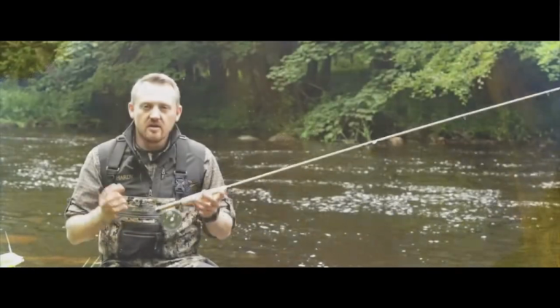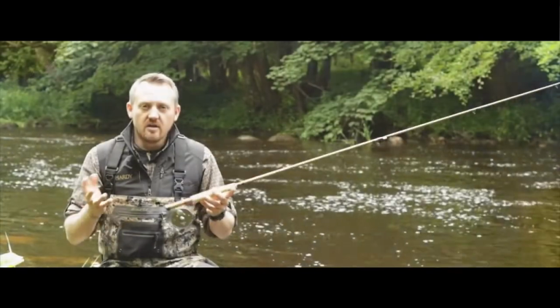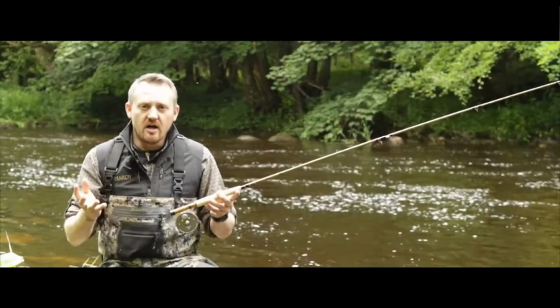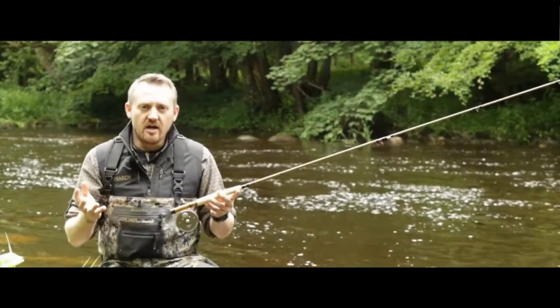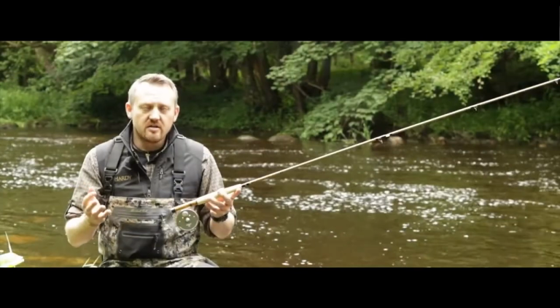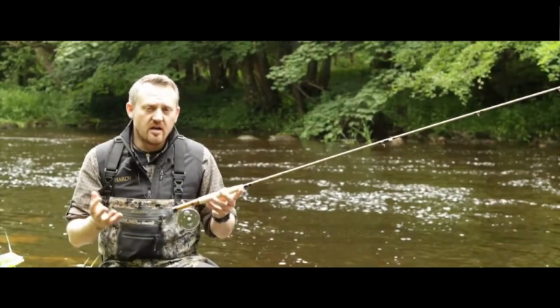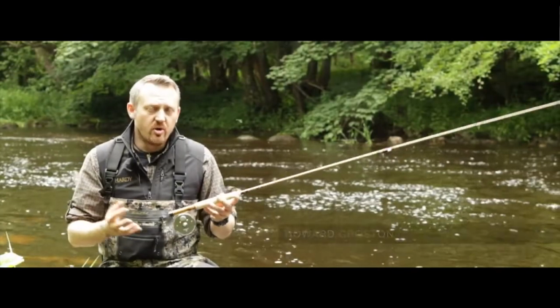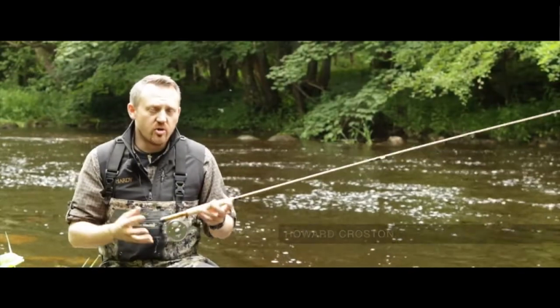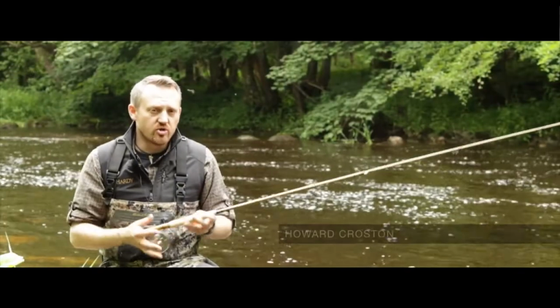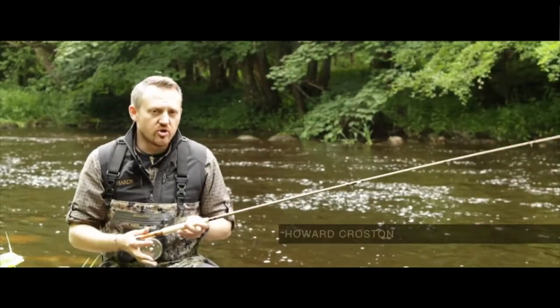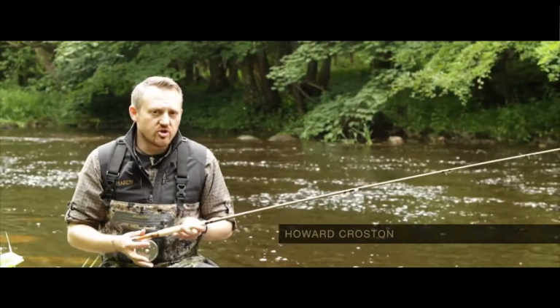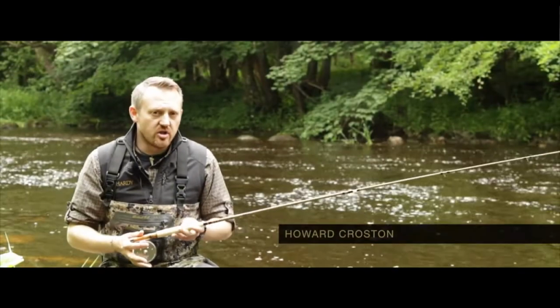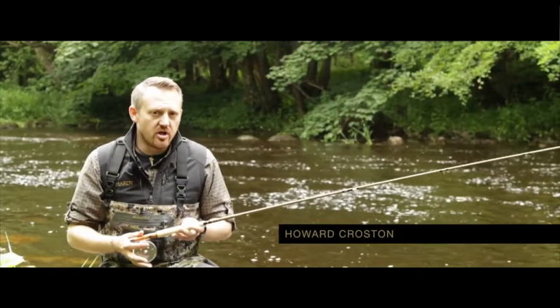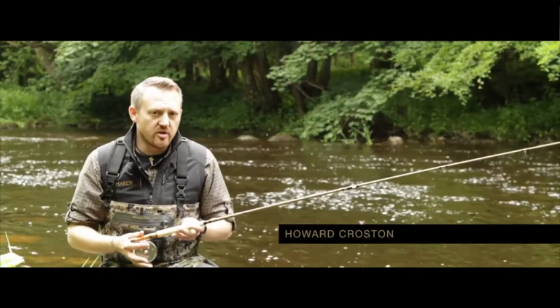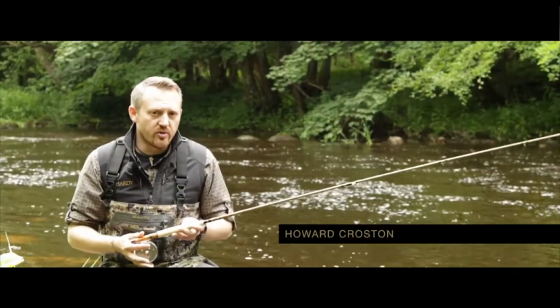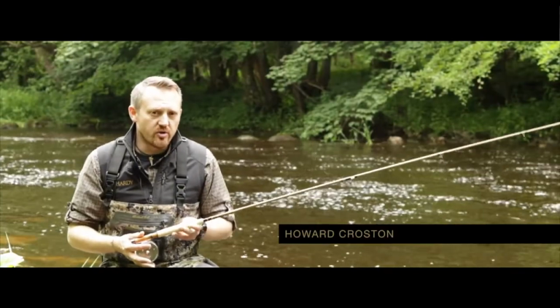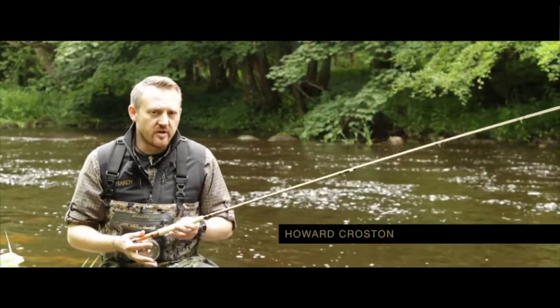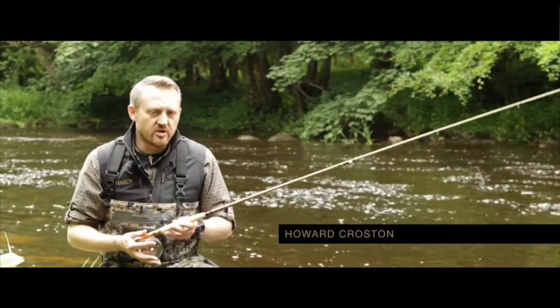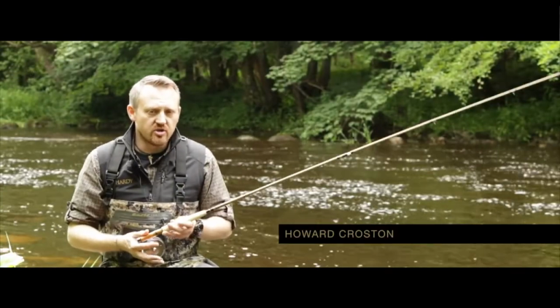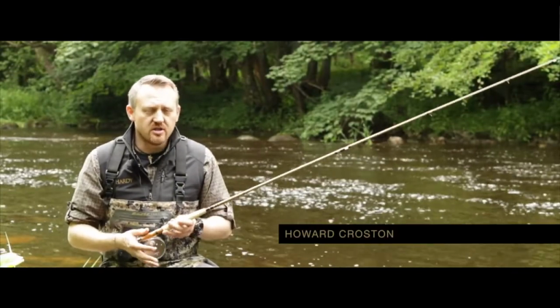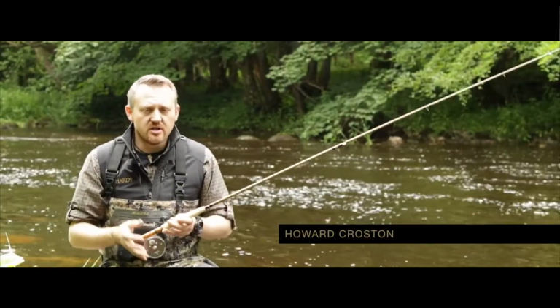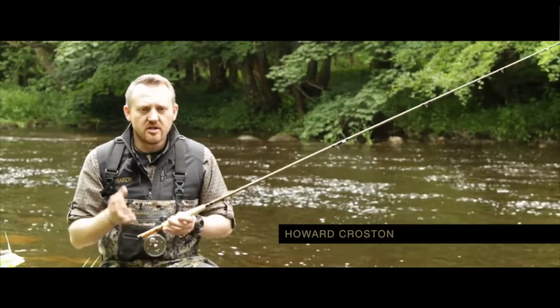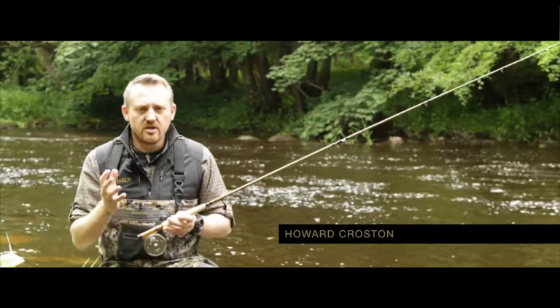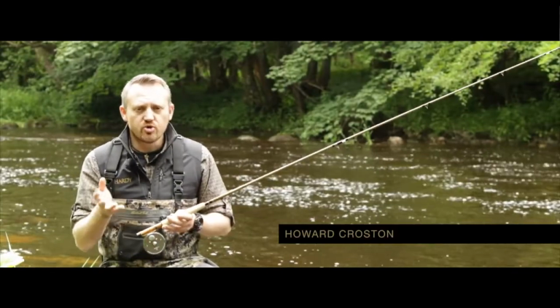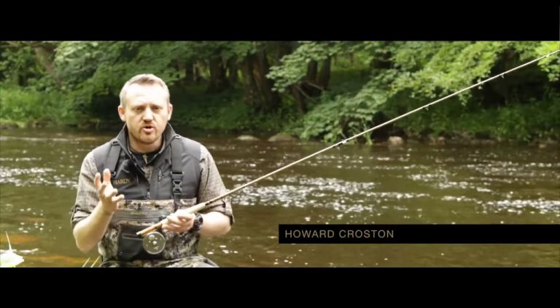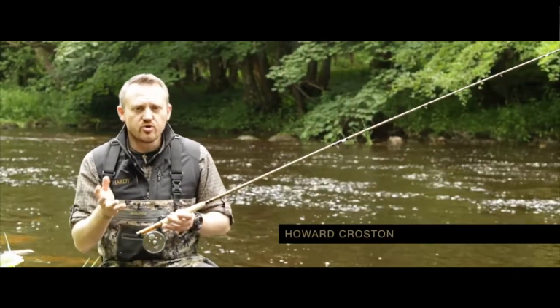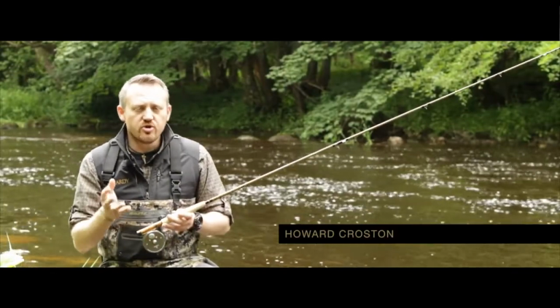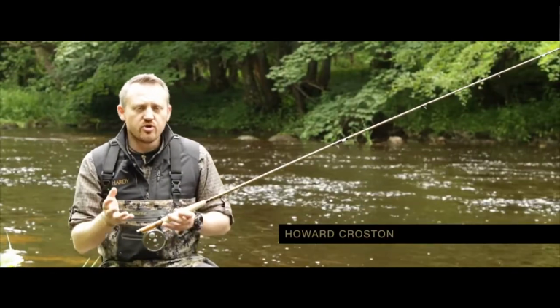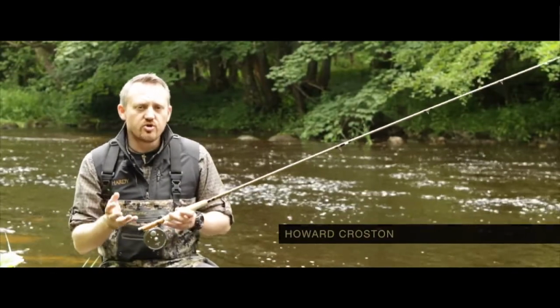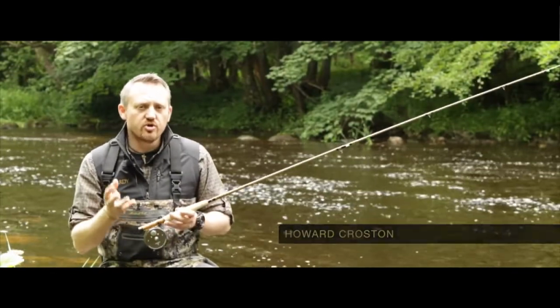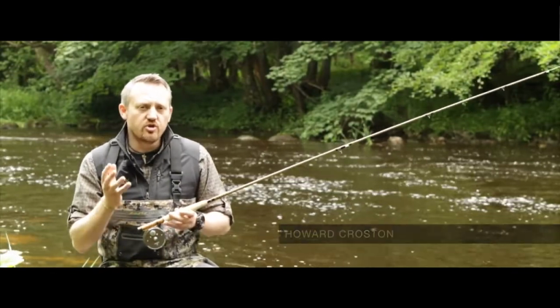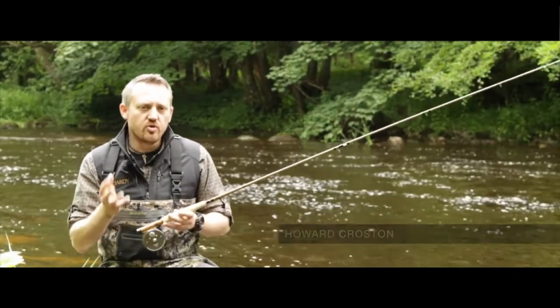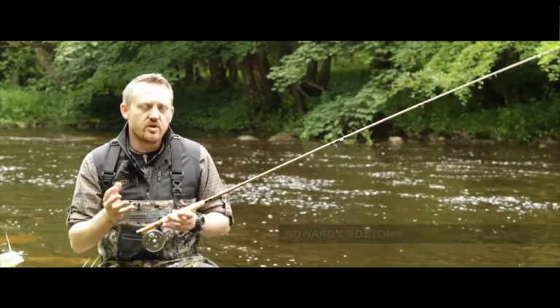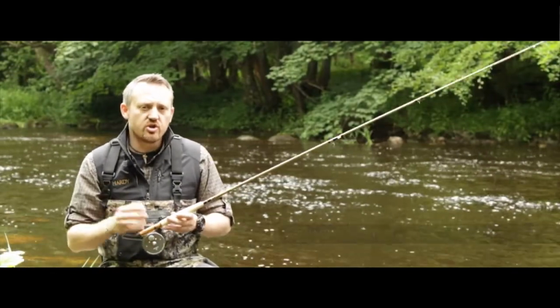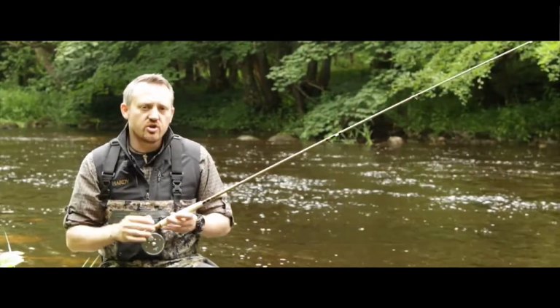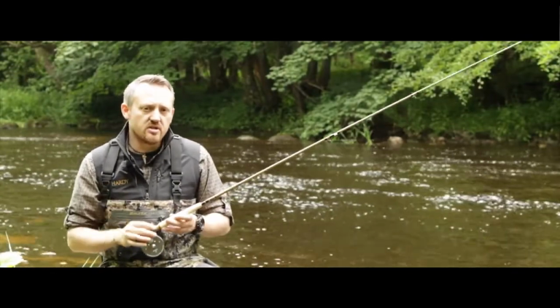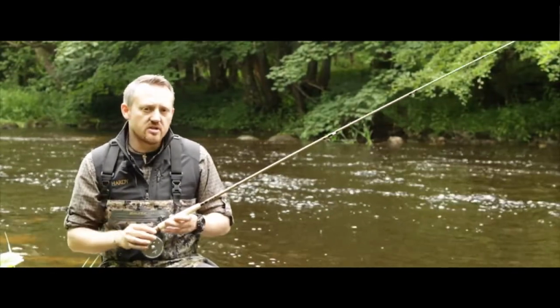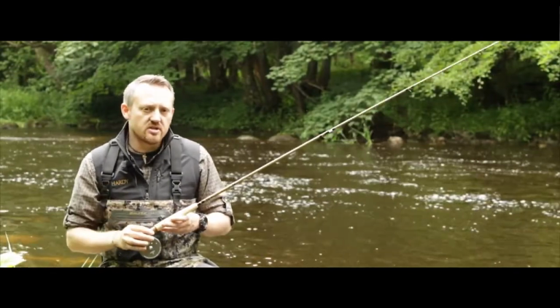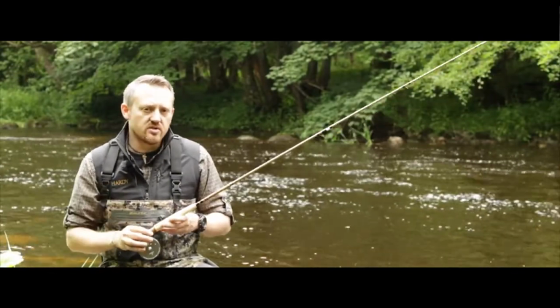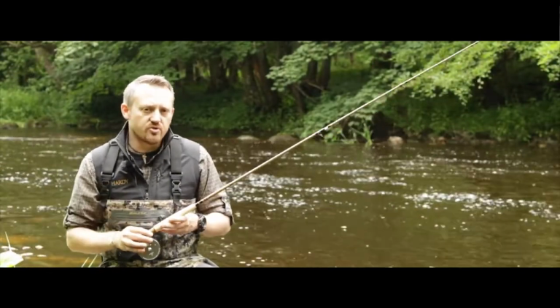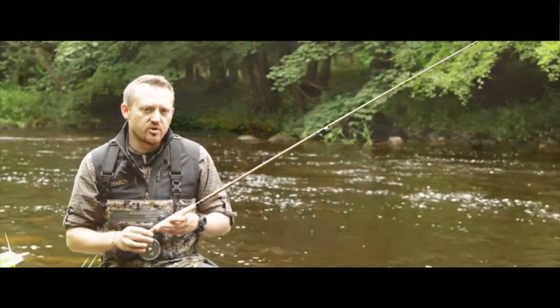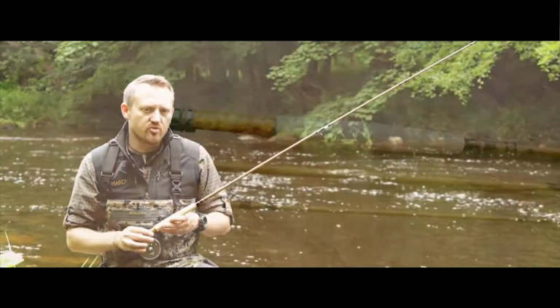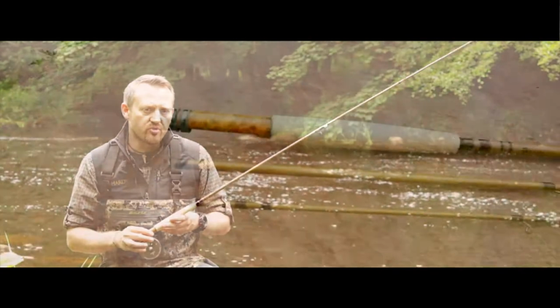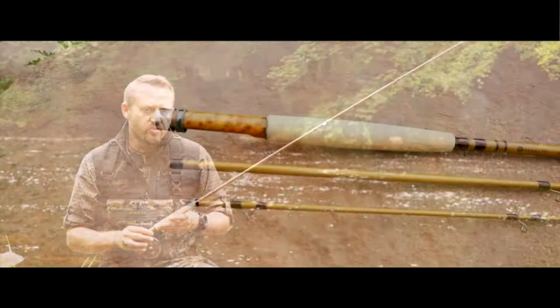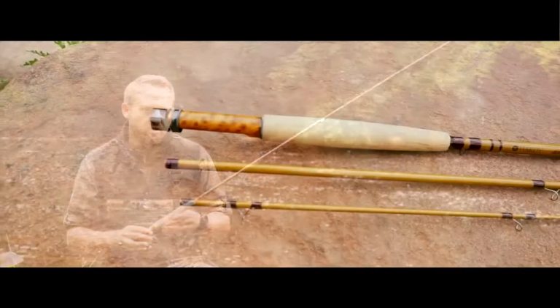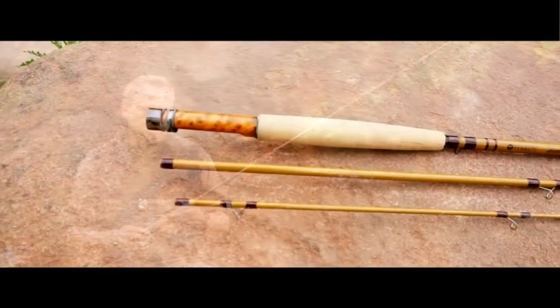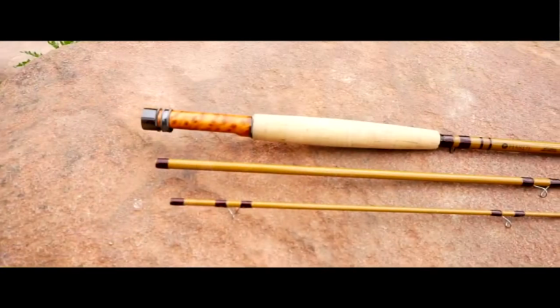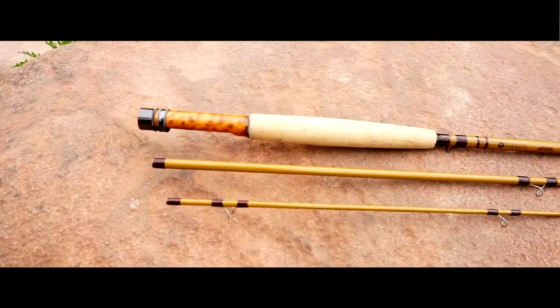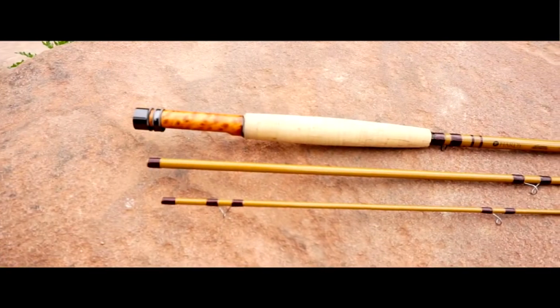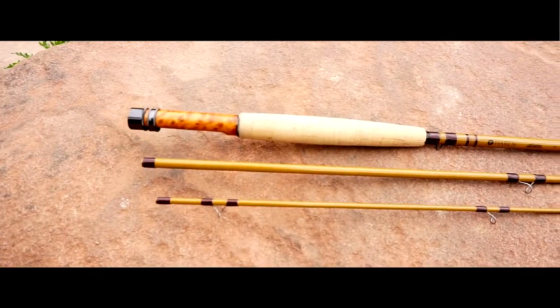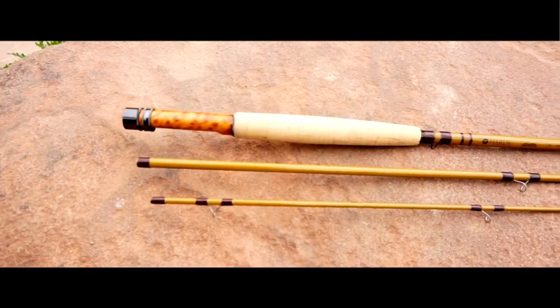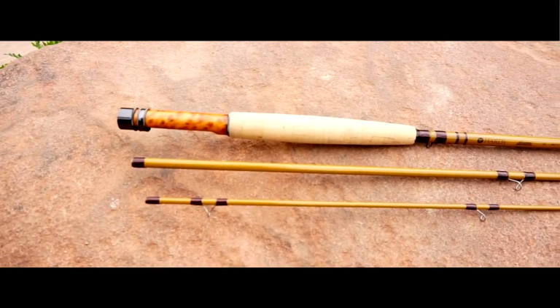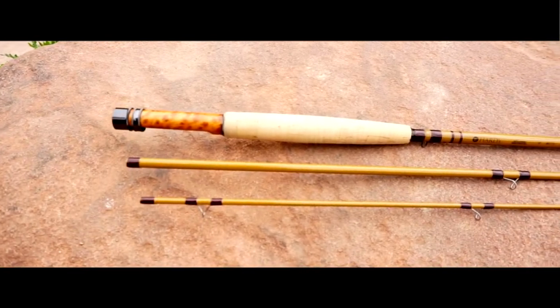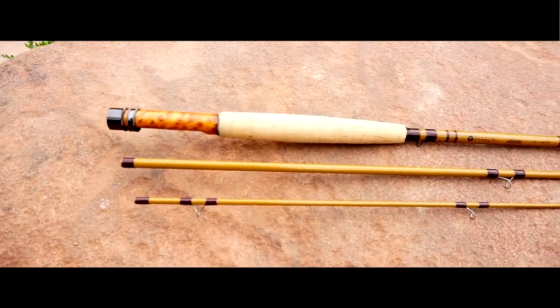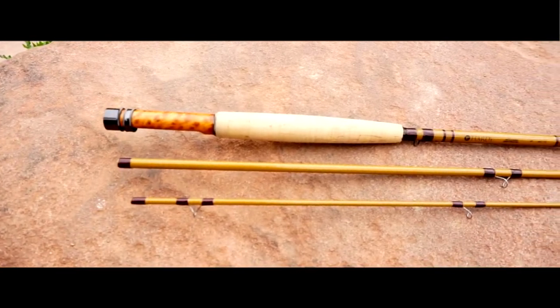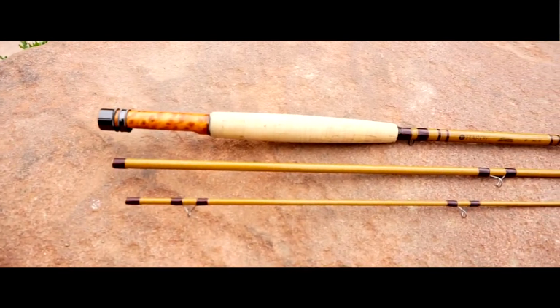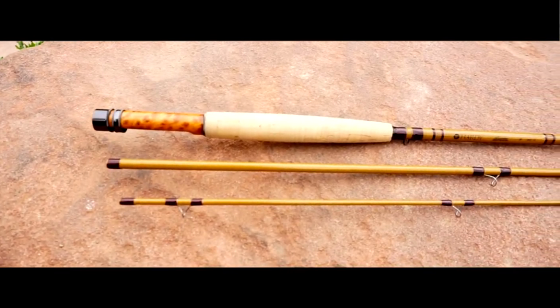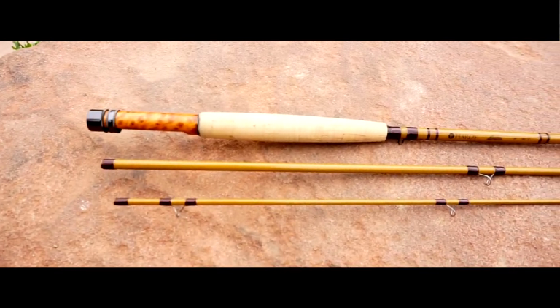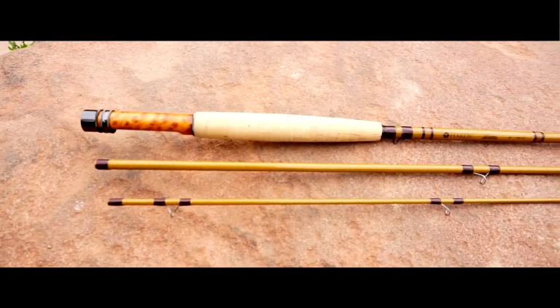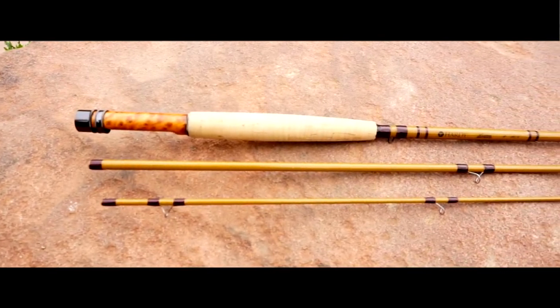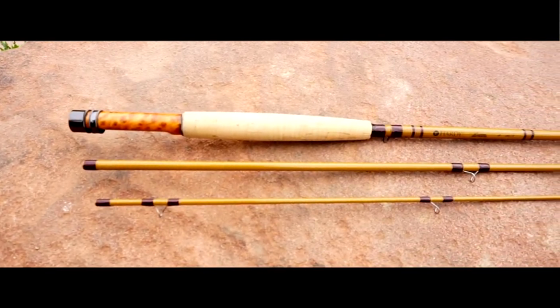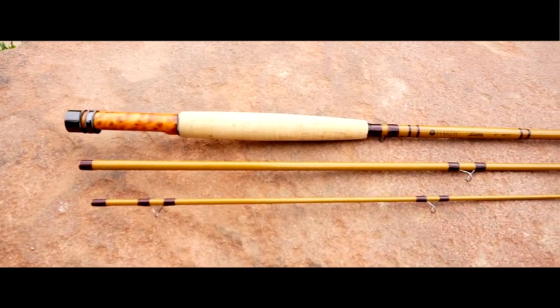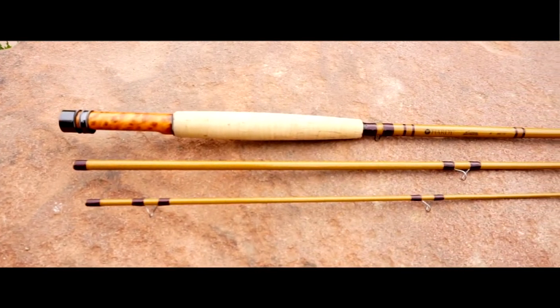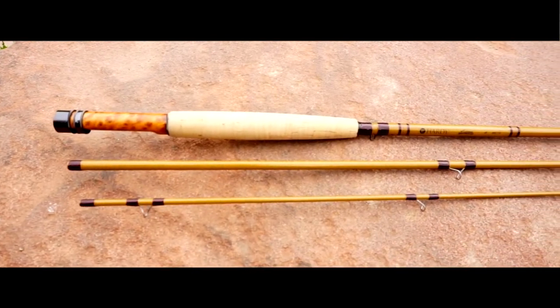Hi, I'm Hoad Crosston, the Herdy Product Manager, here to introduce the new addition into the Syntrix rod range, the Cirrus Syntrix glass series.